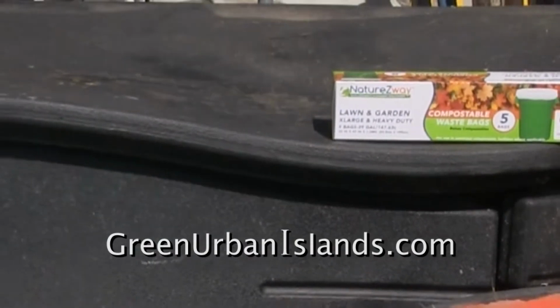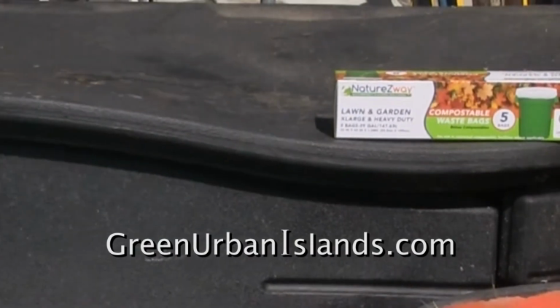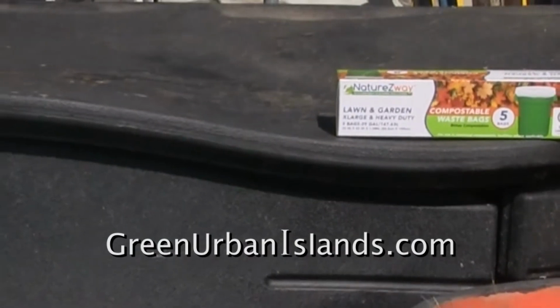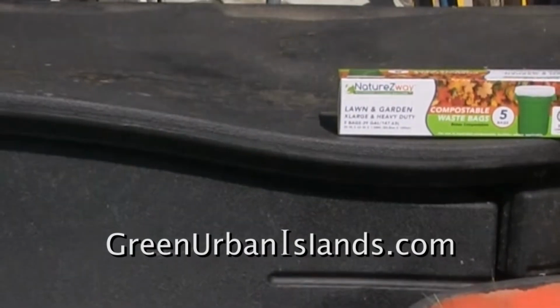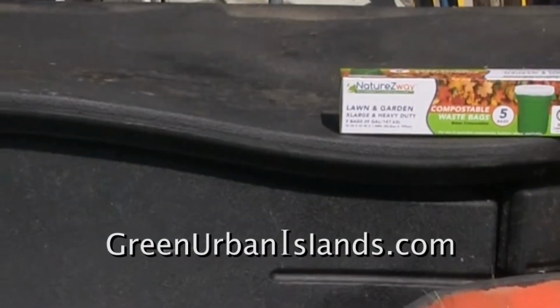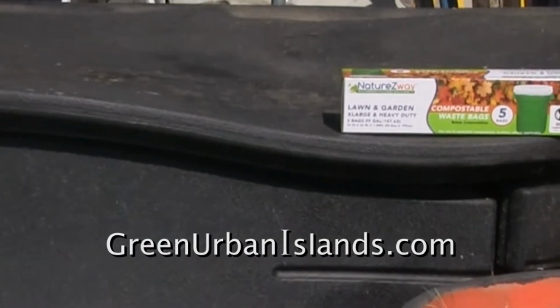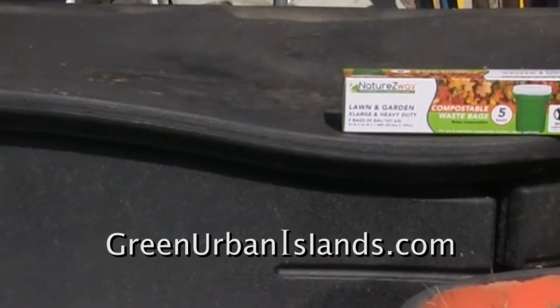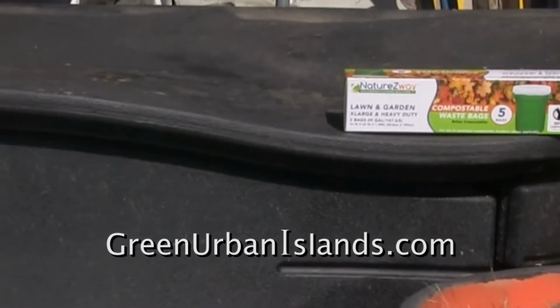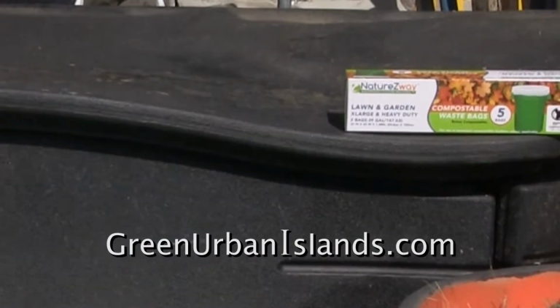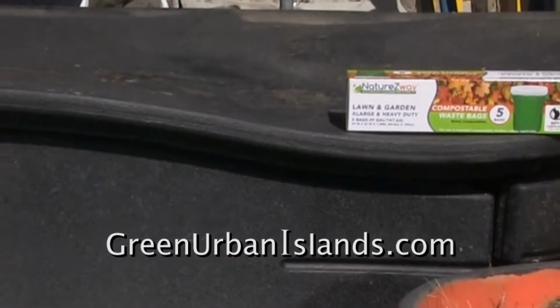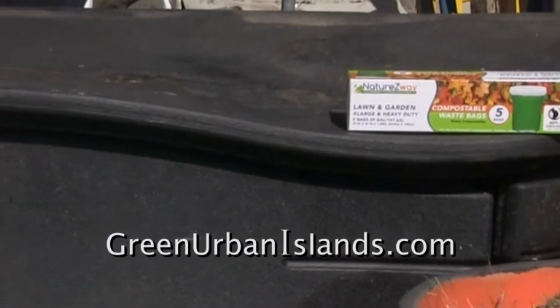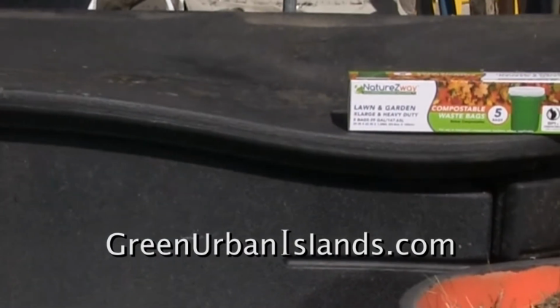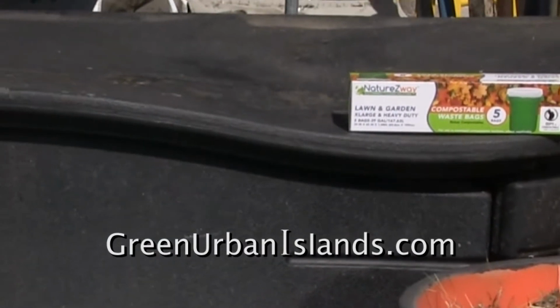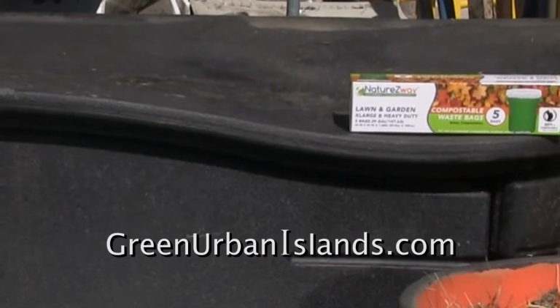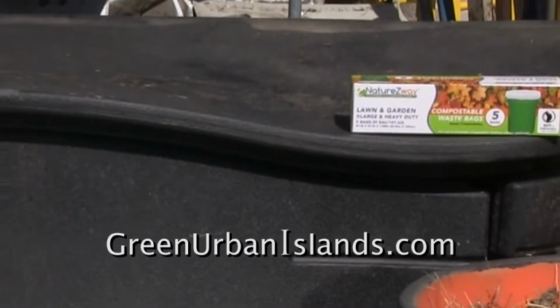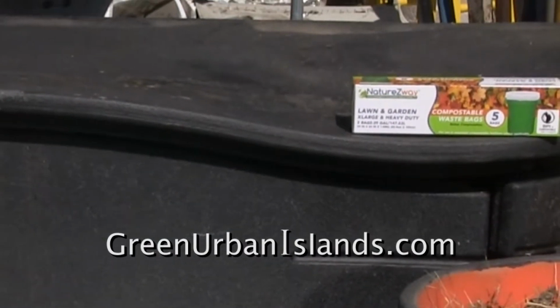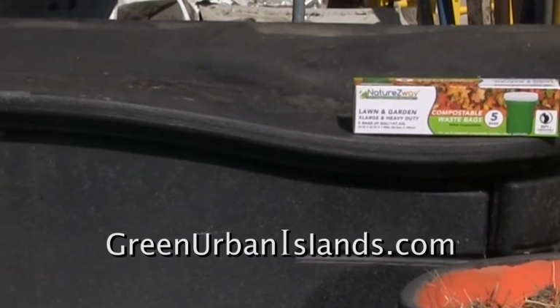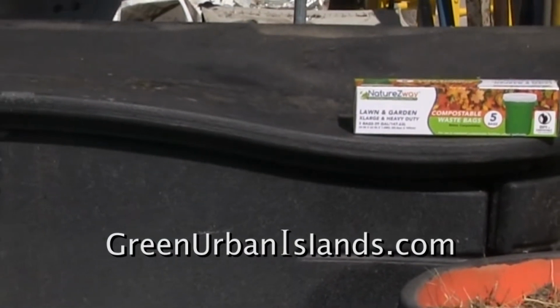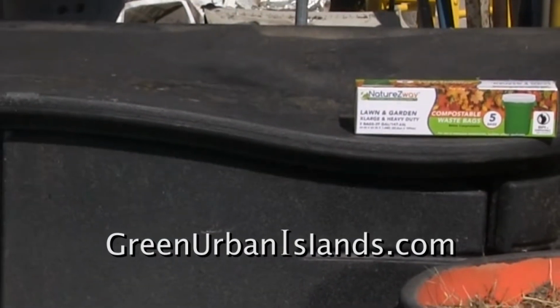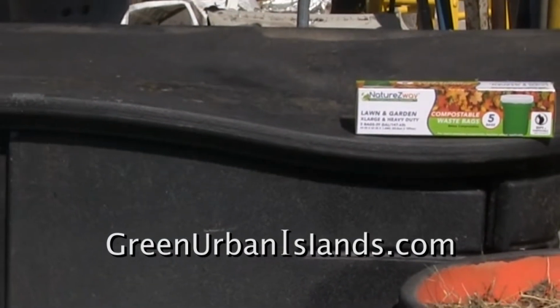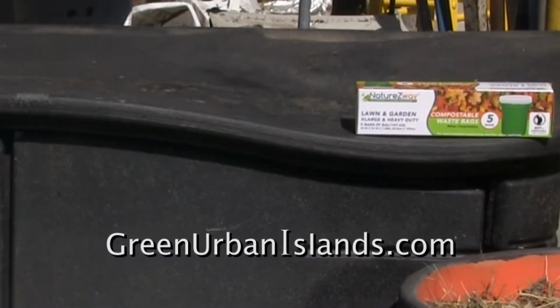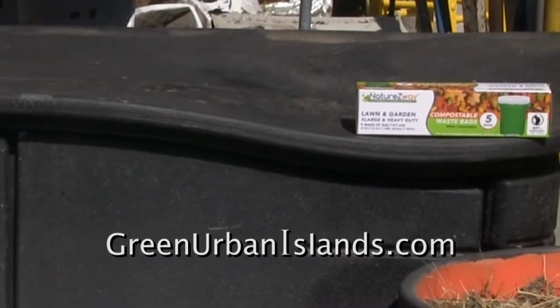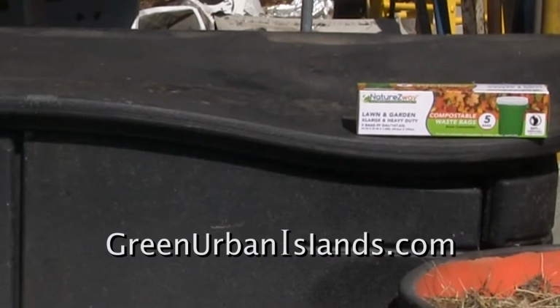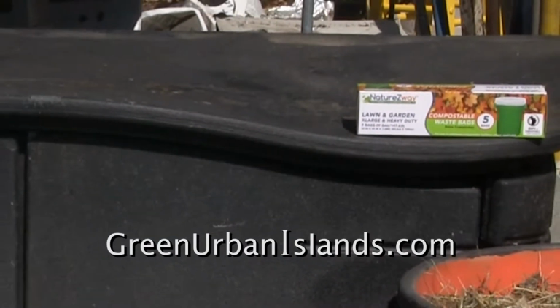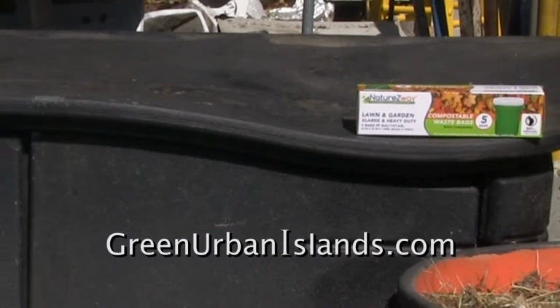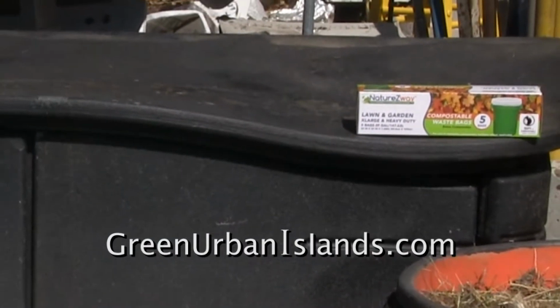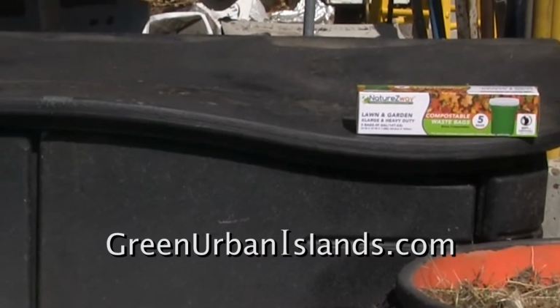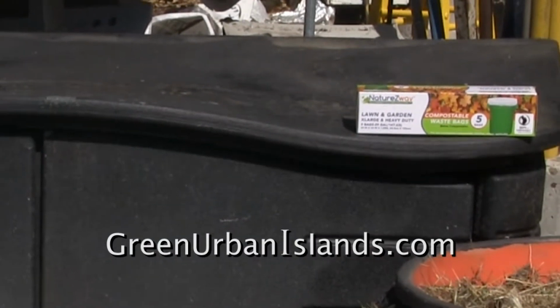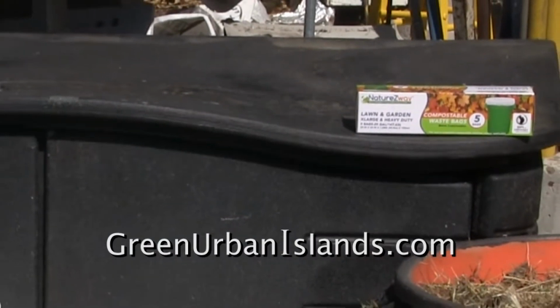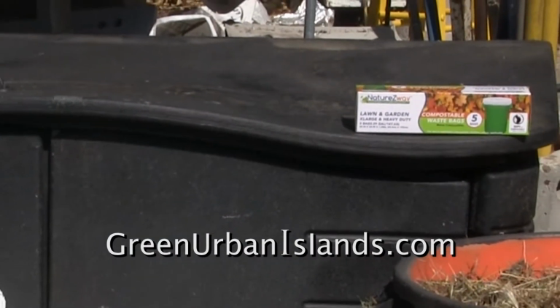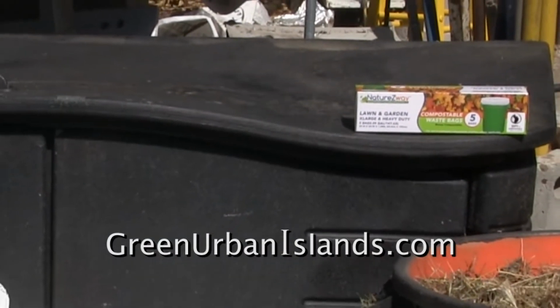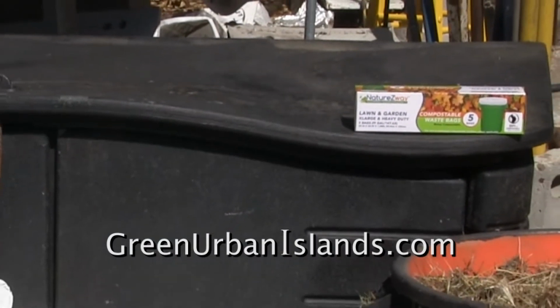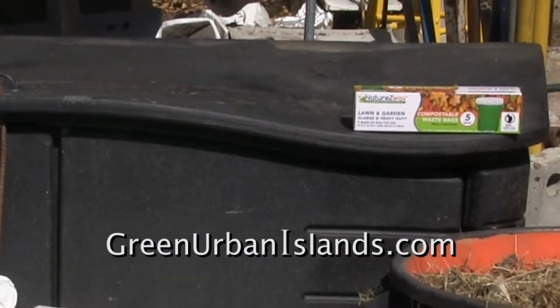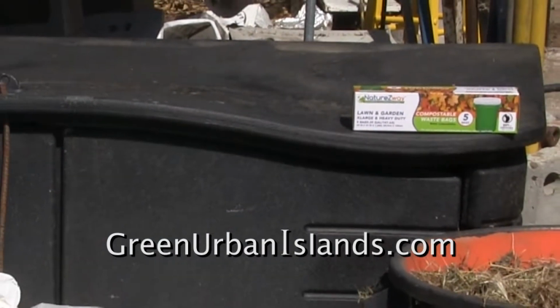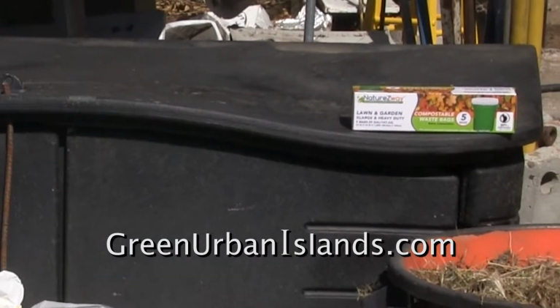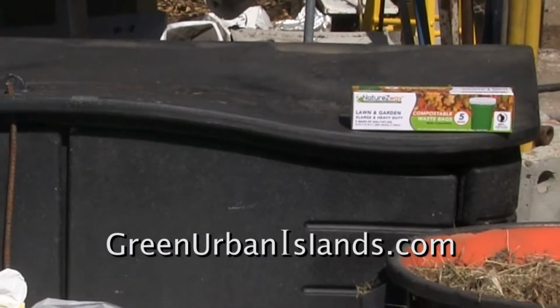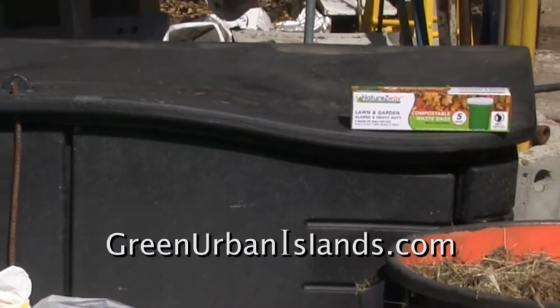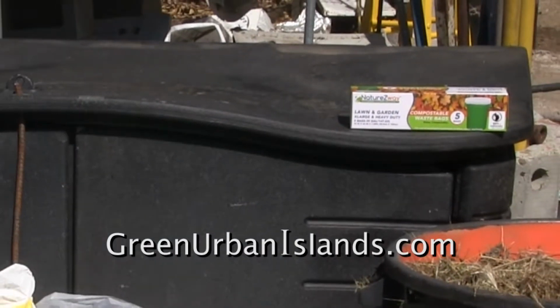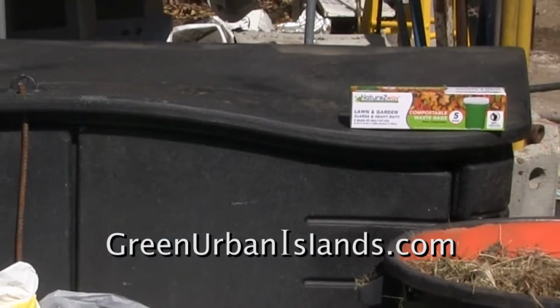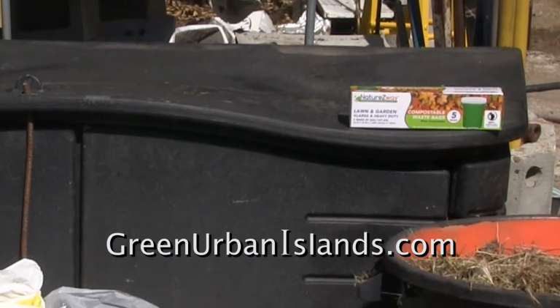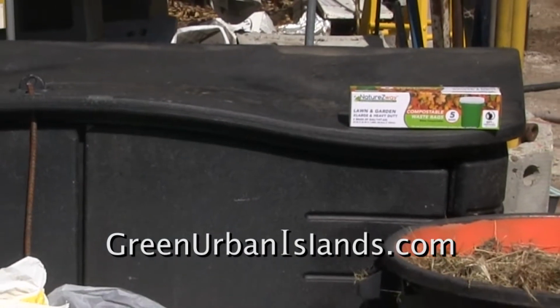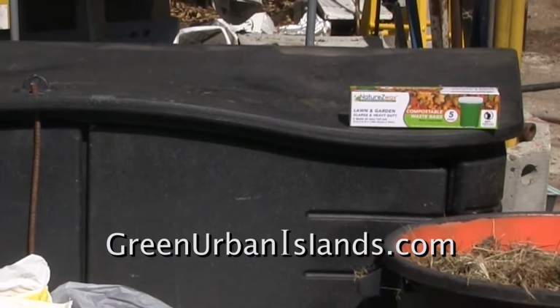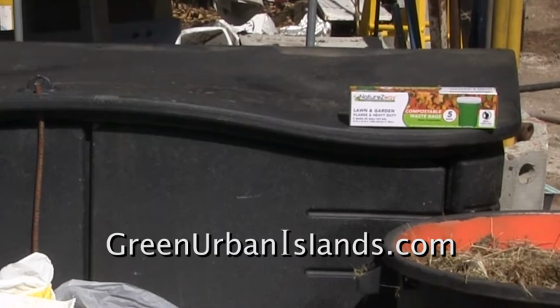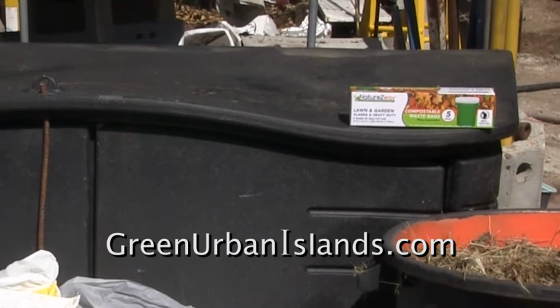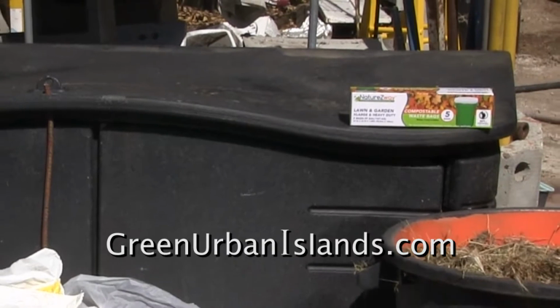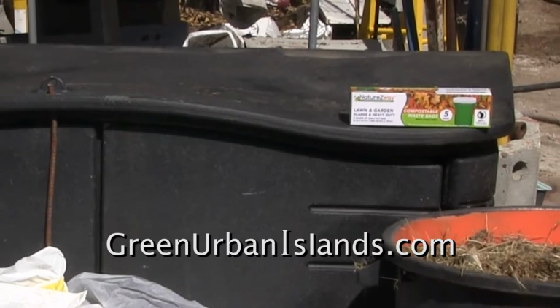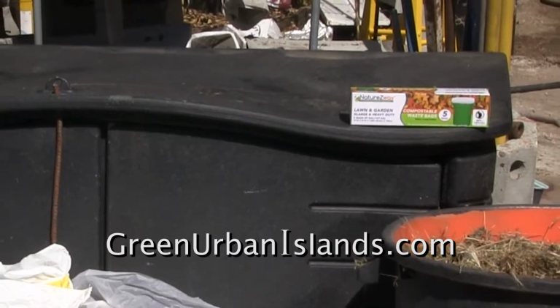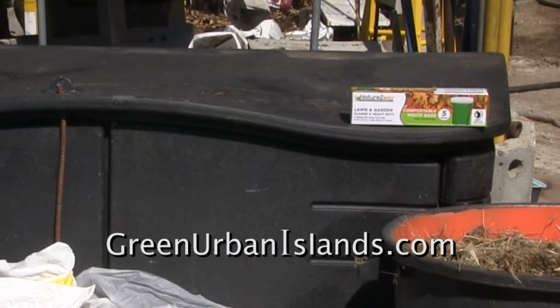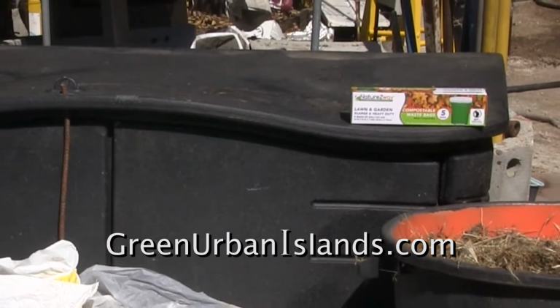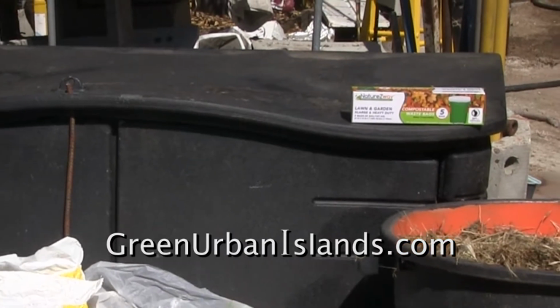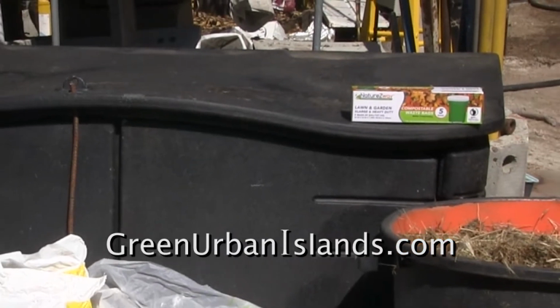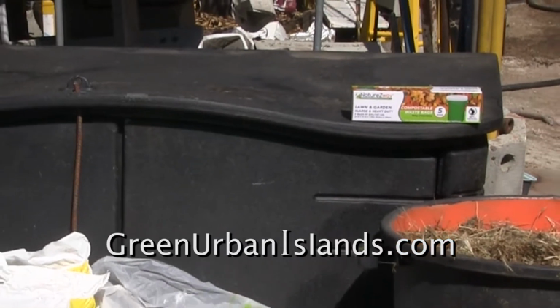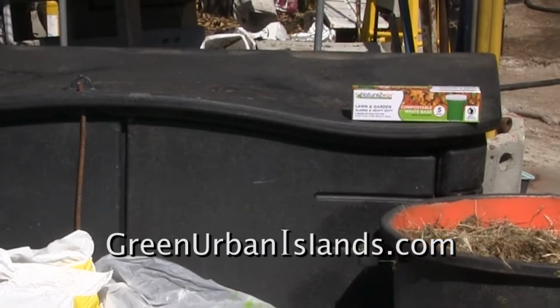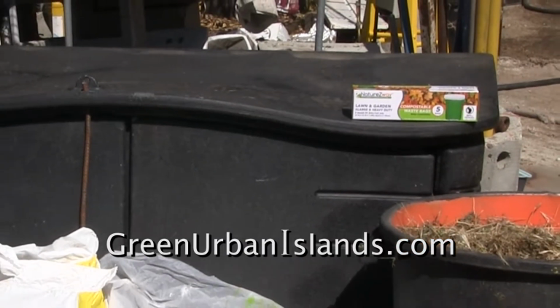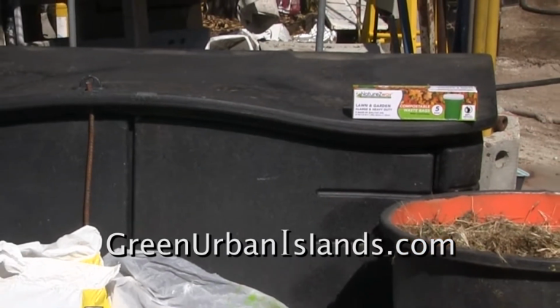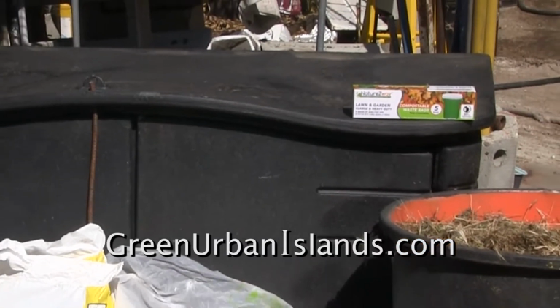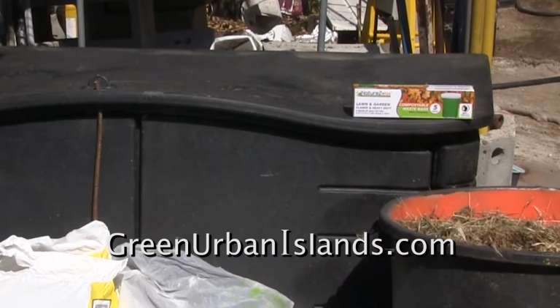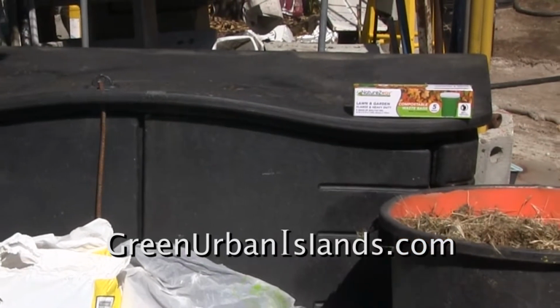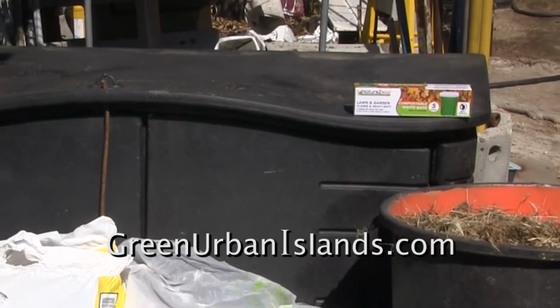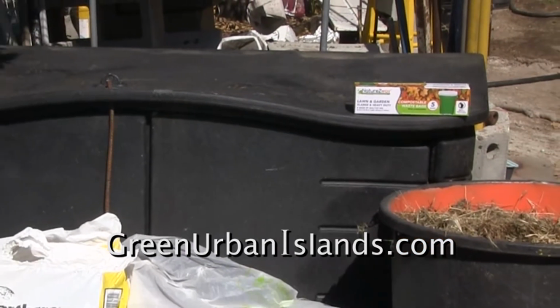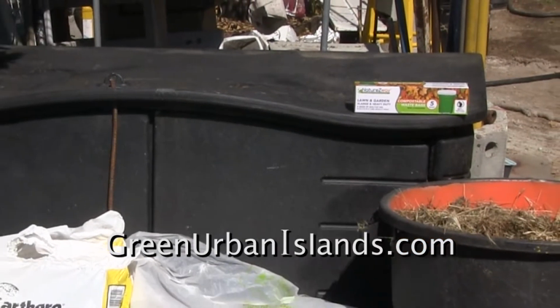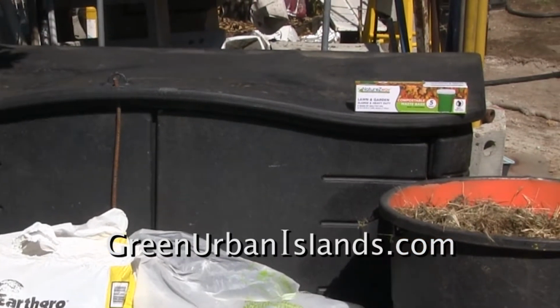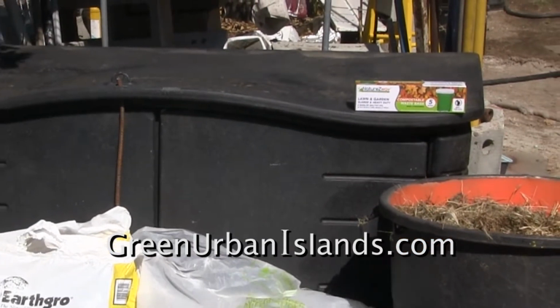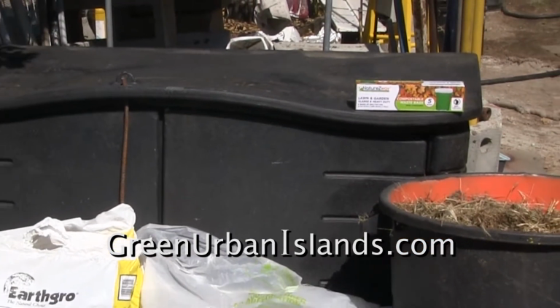I will use my super composter for this experiment. It has two cubic meters of space.